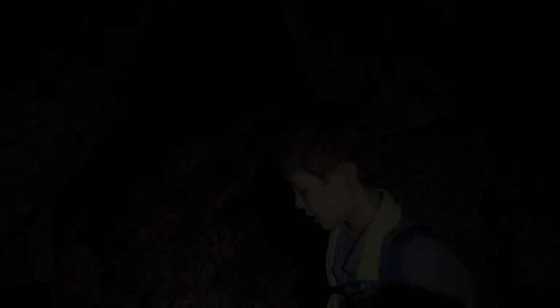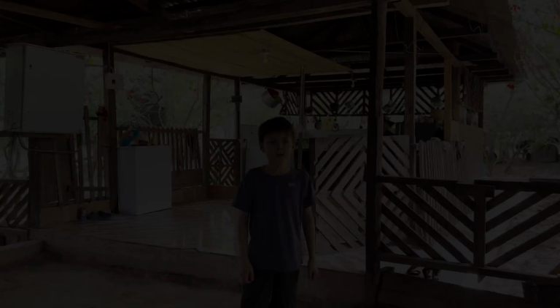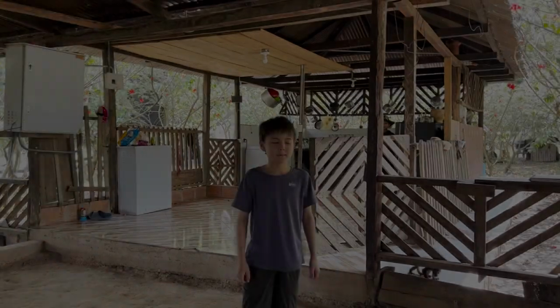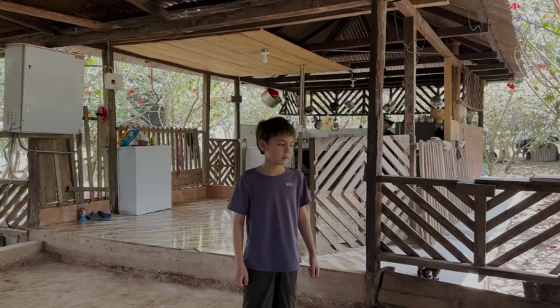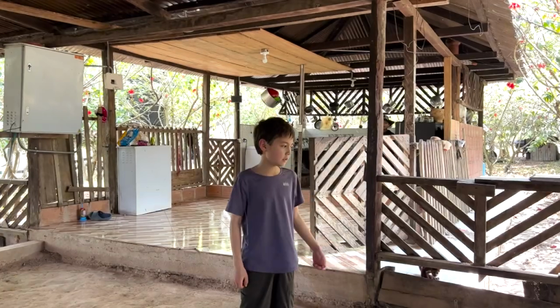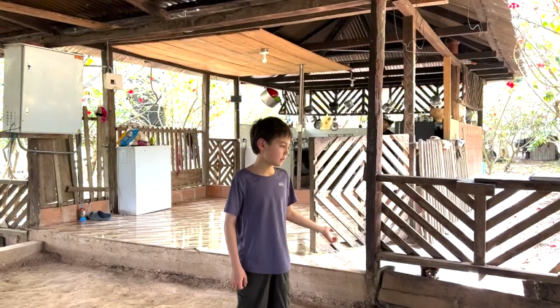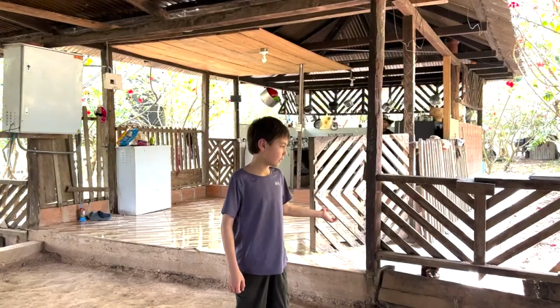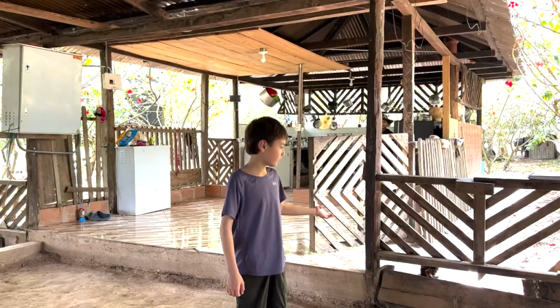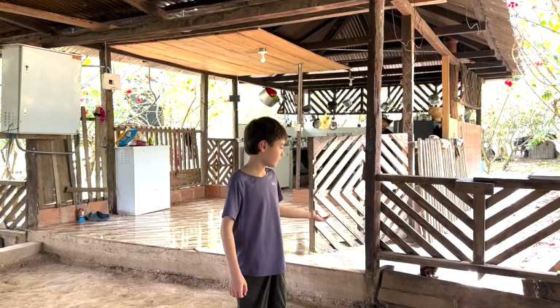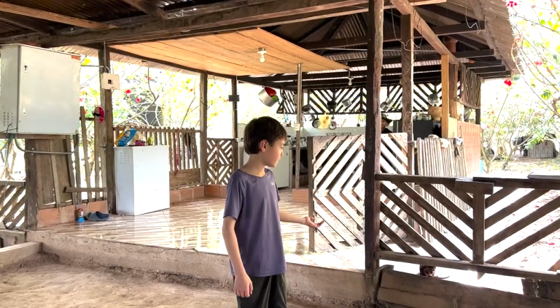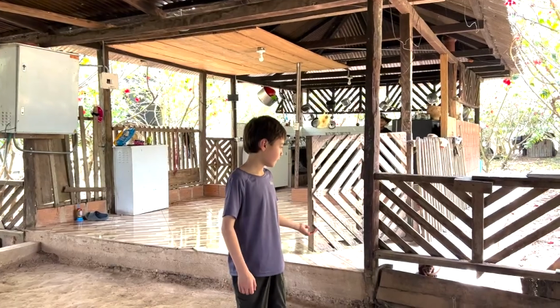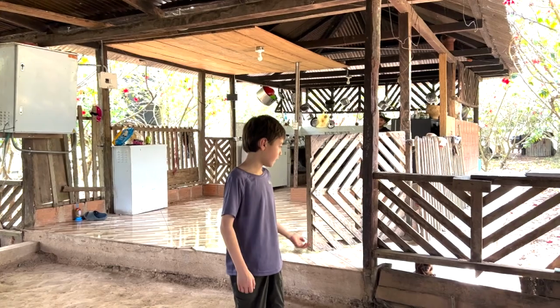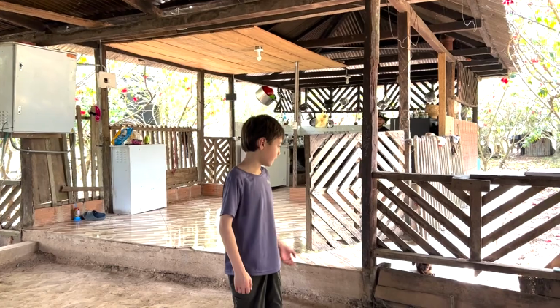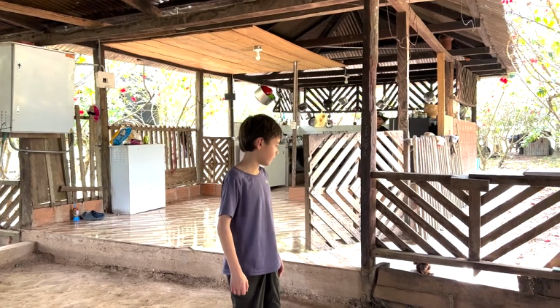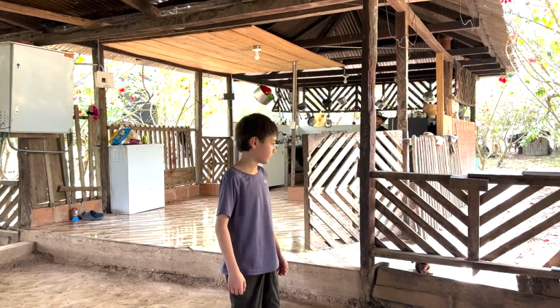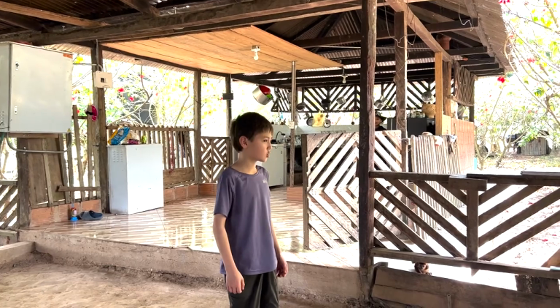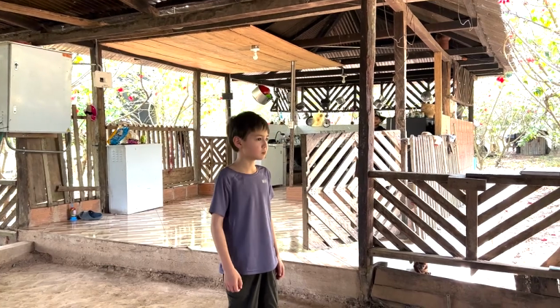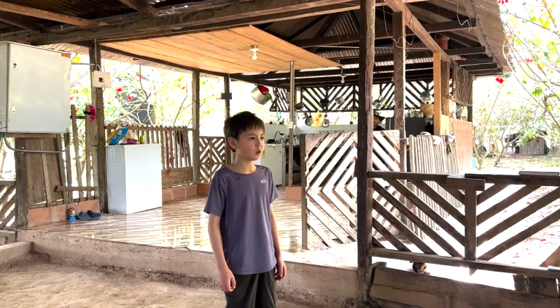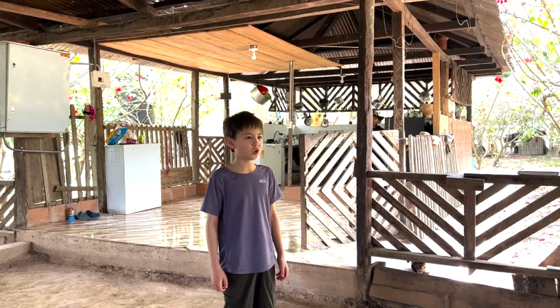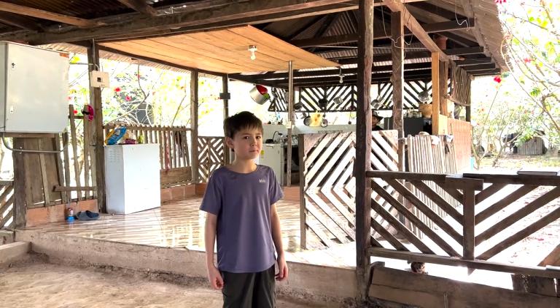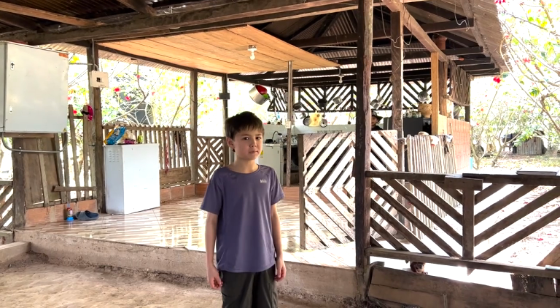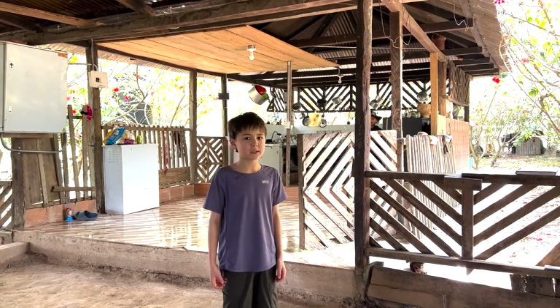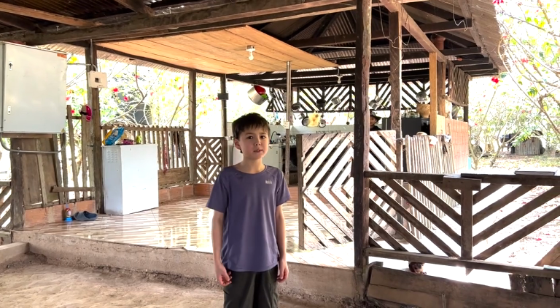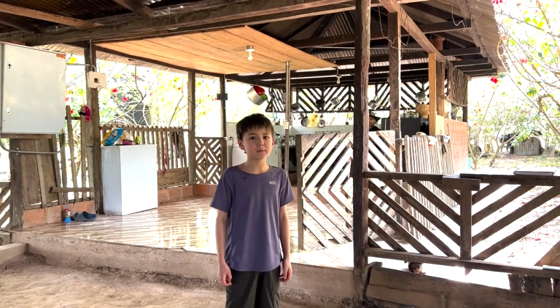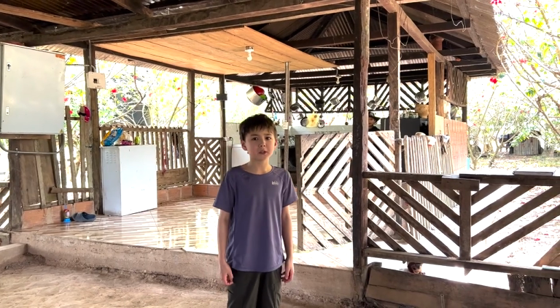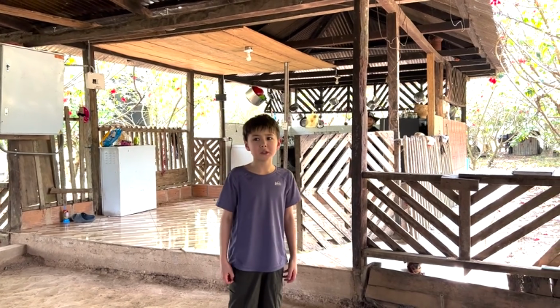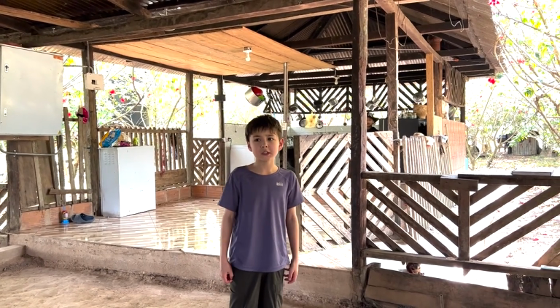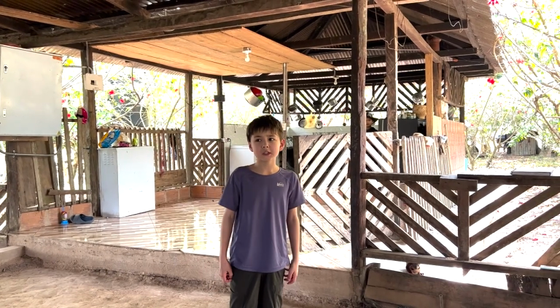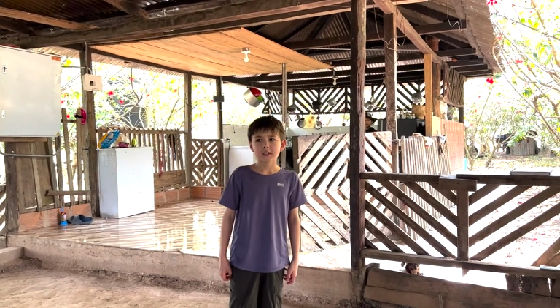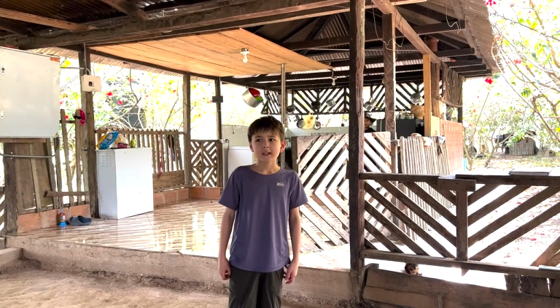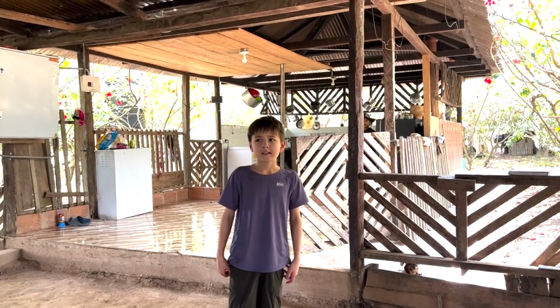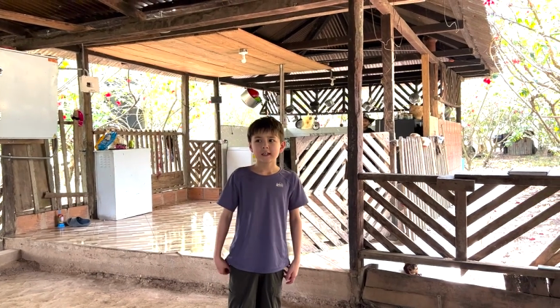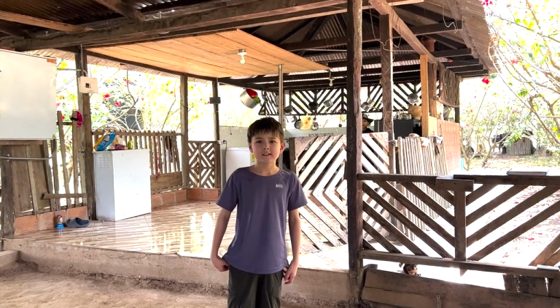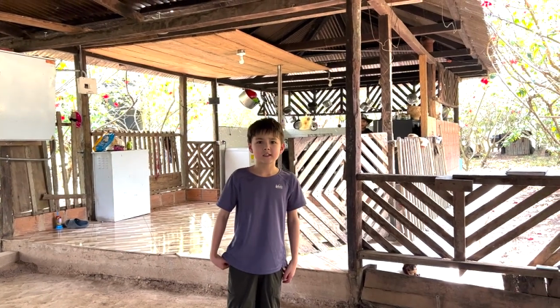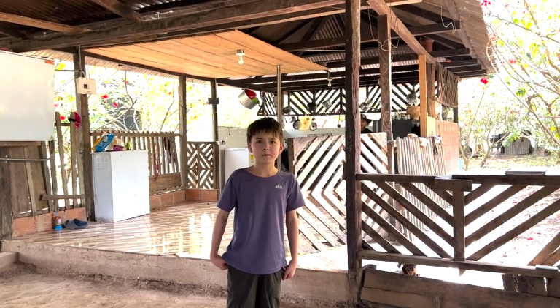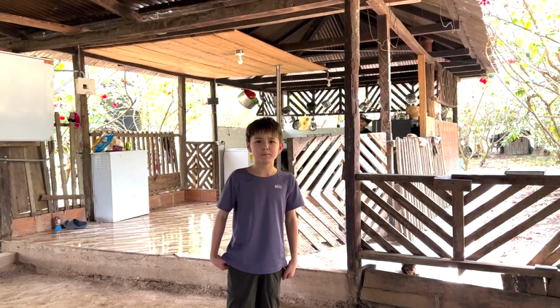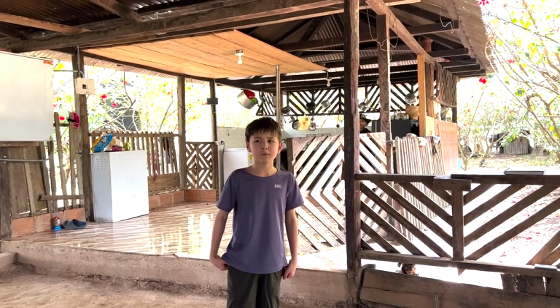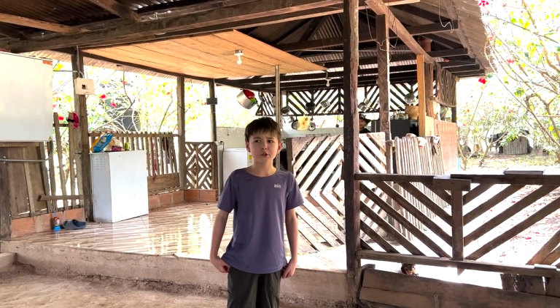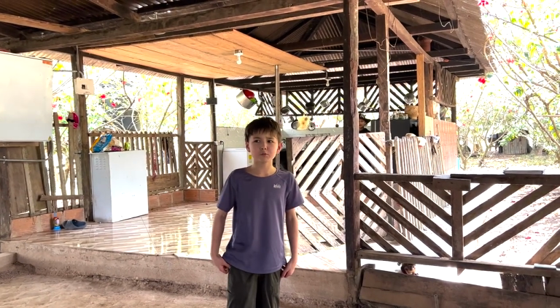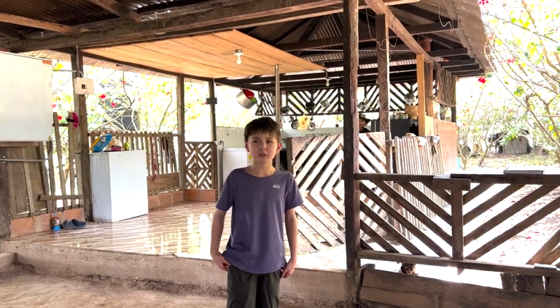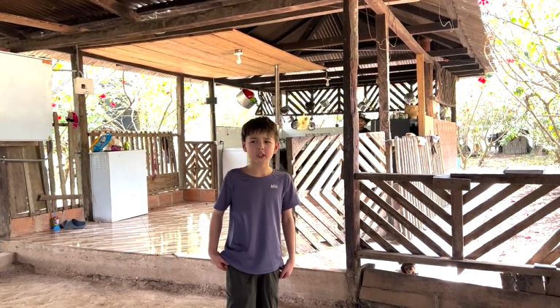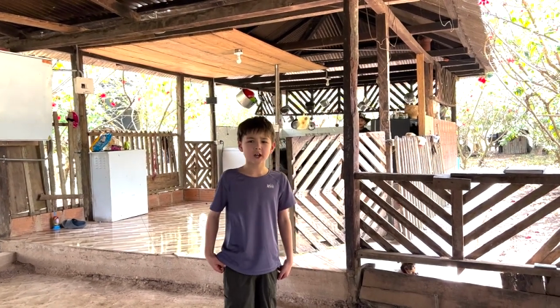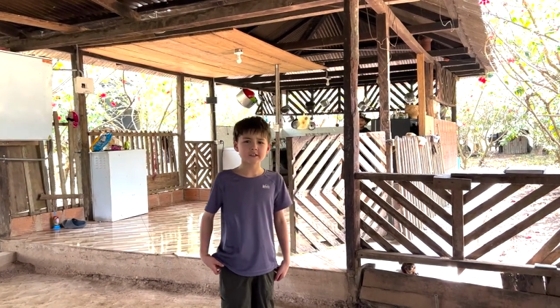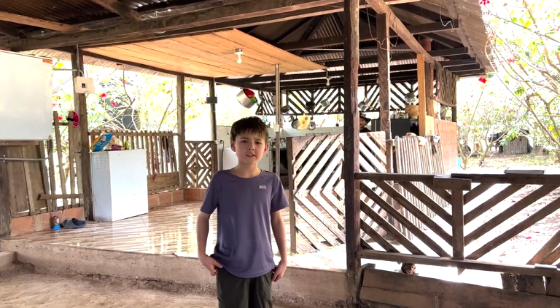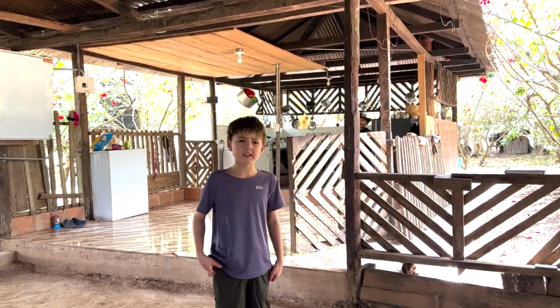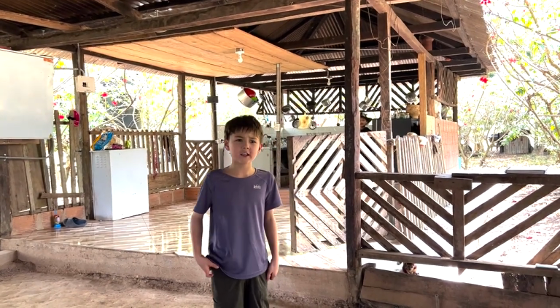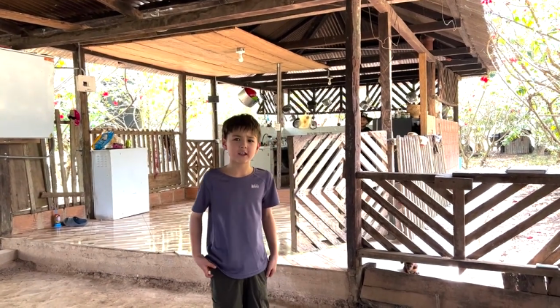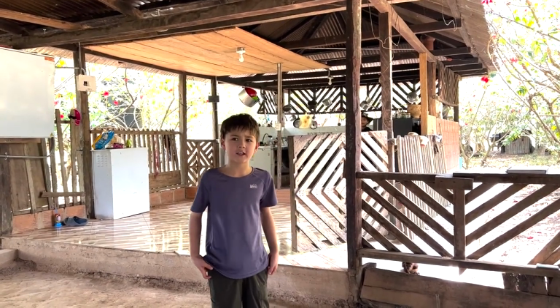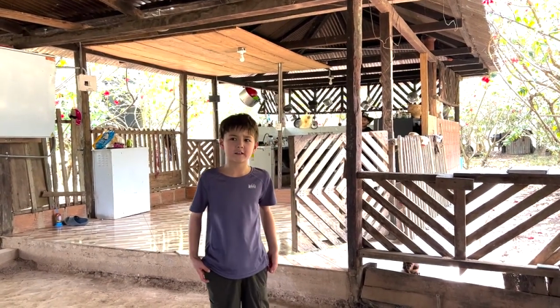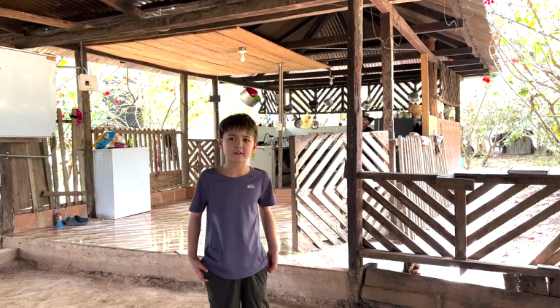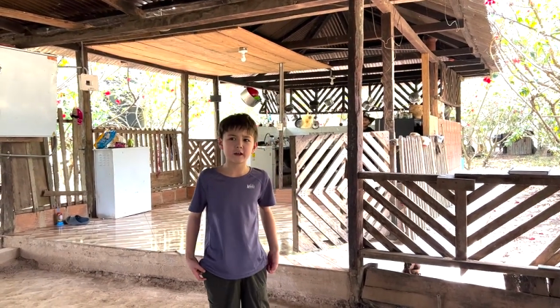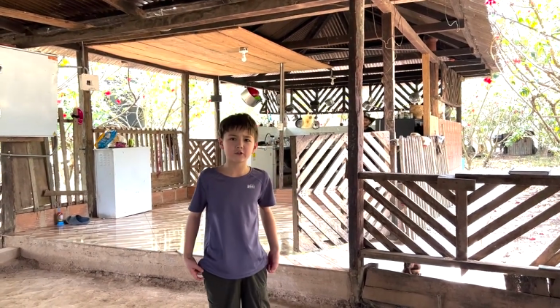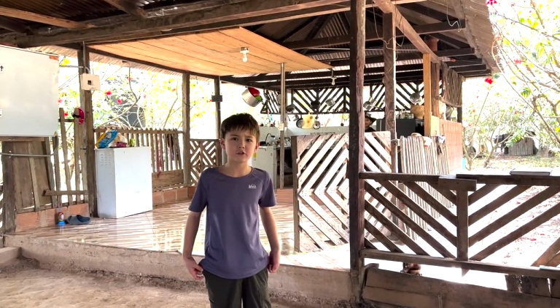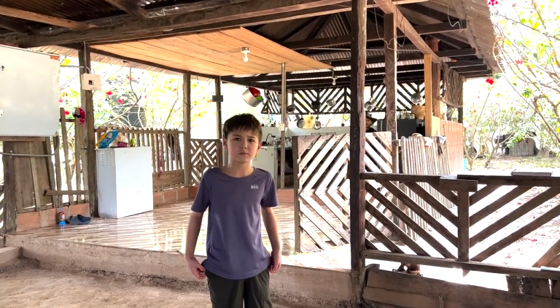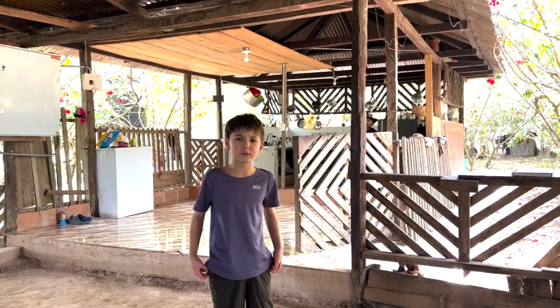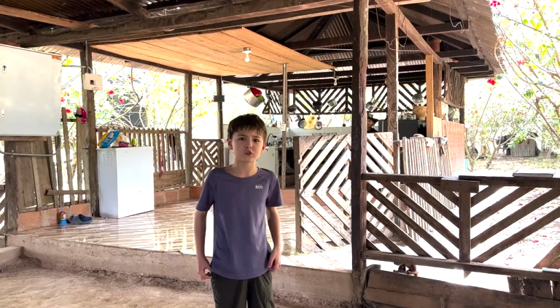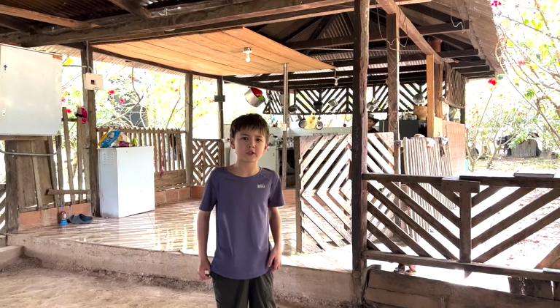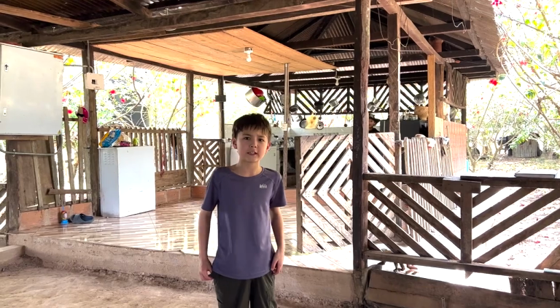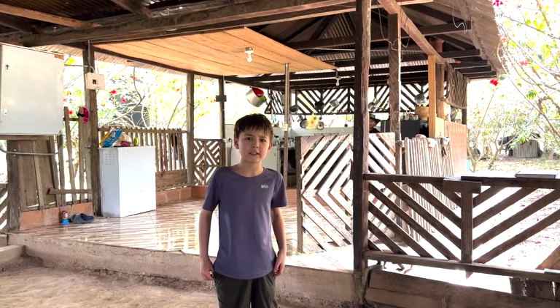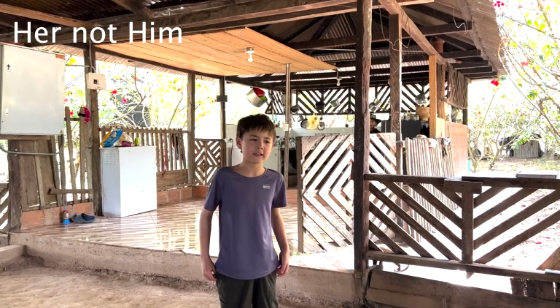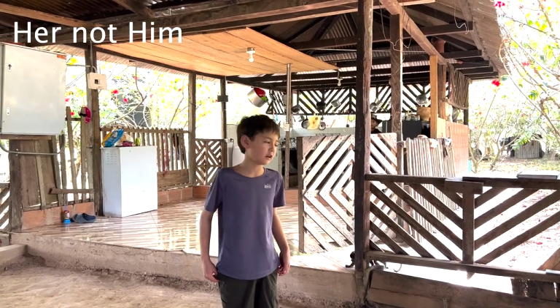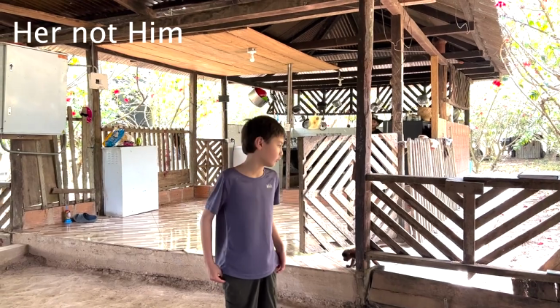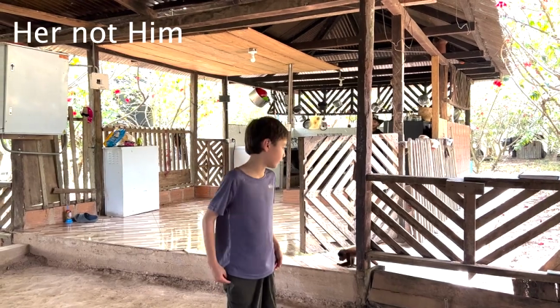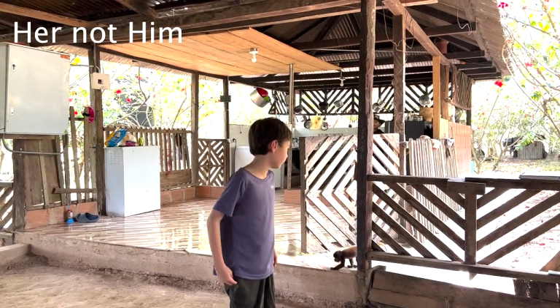Behind me there is a small baby monkey whose mother was hunted, and now humans are taking care of him.